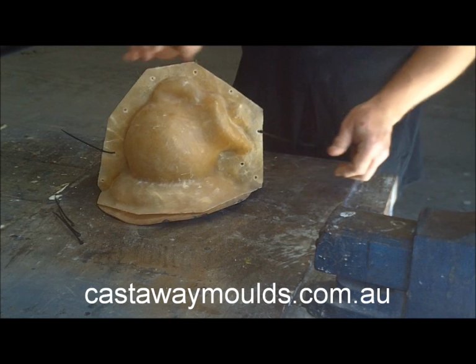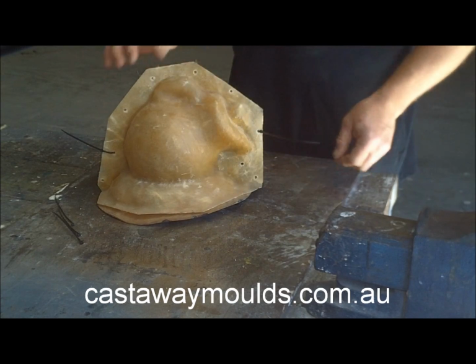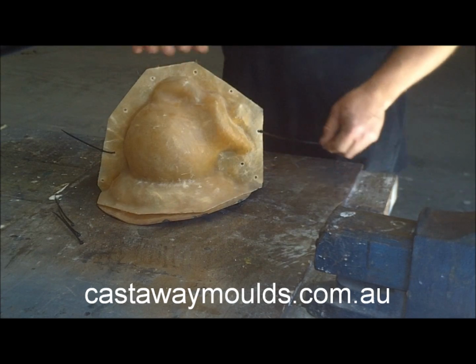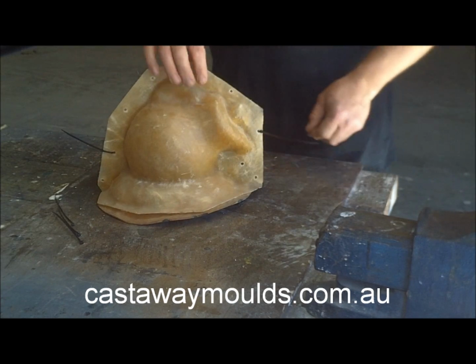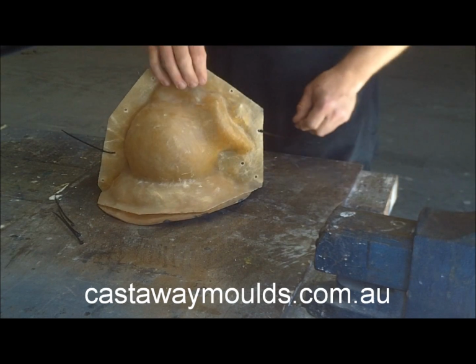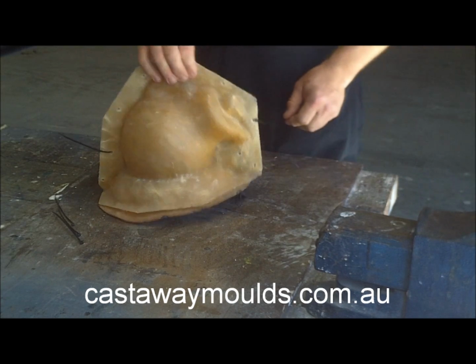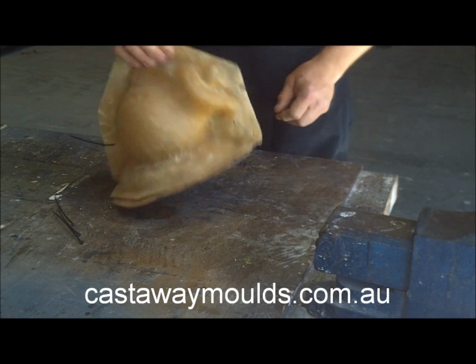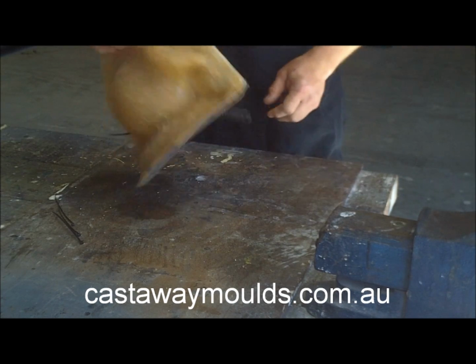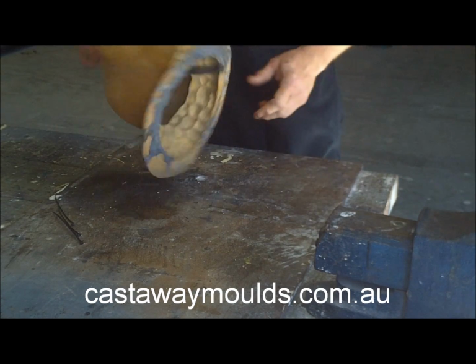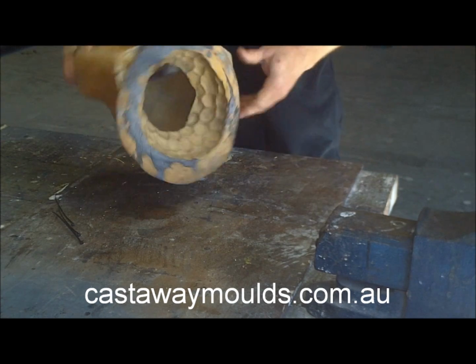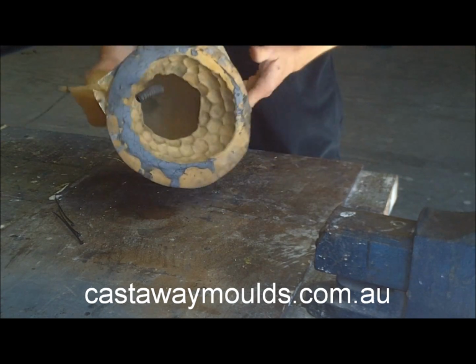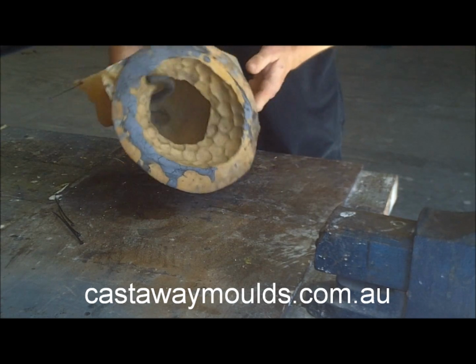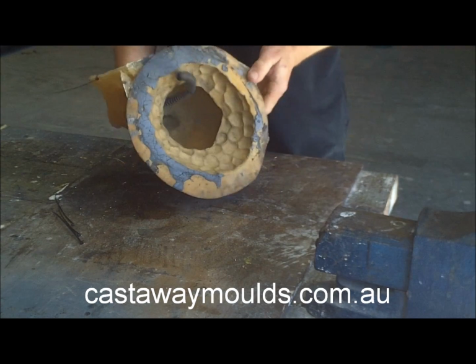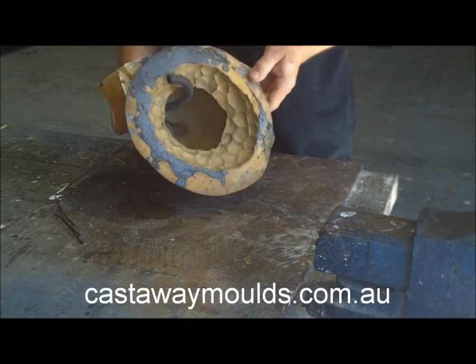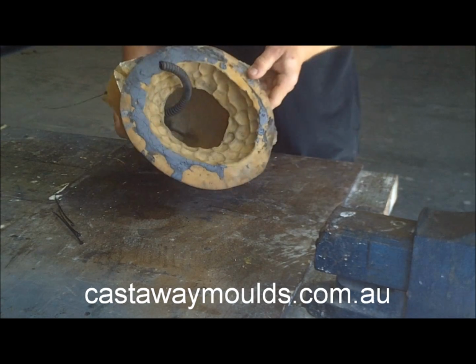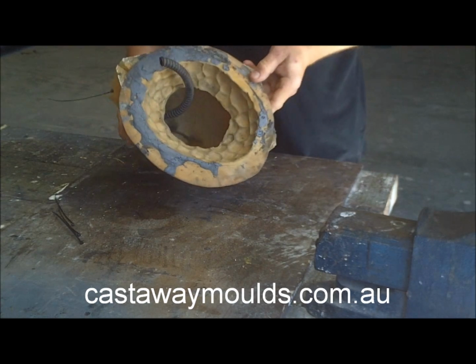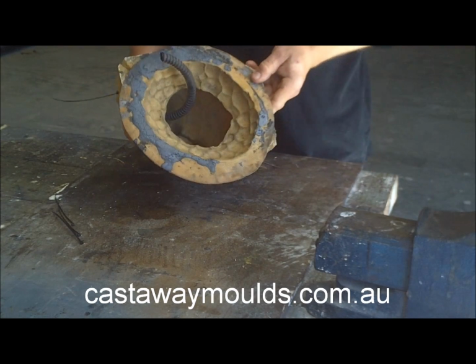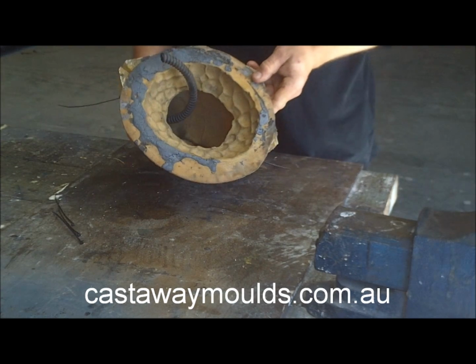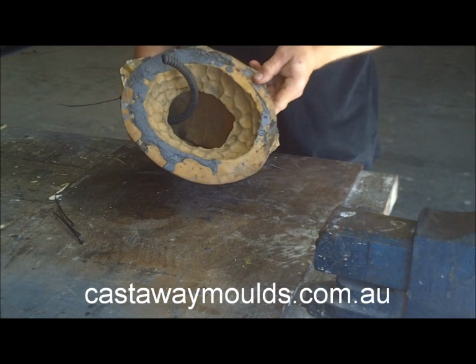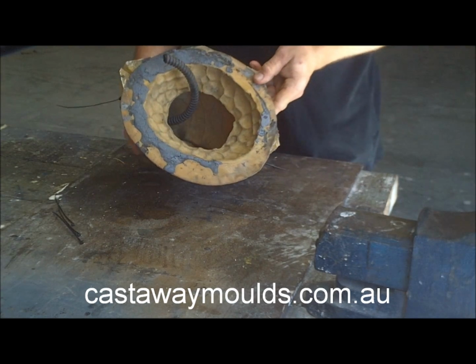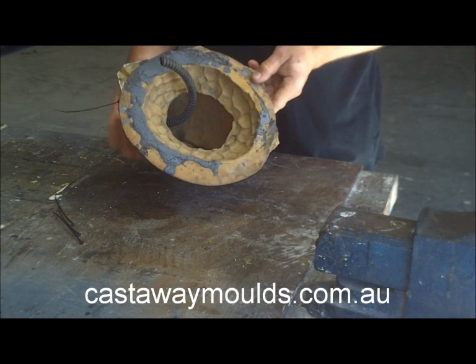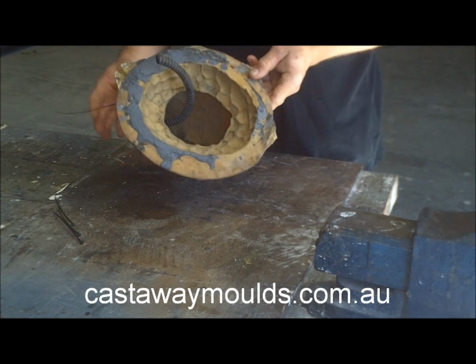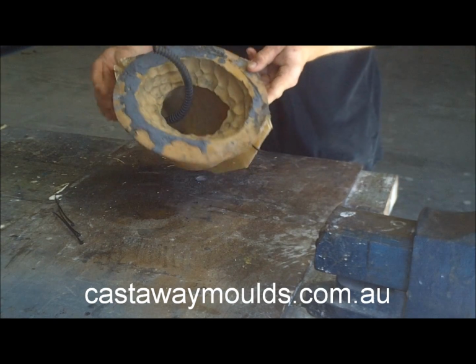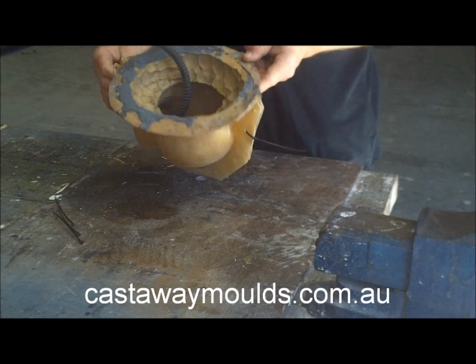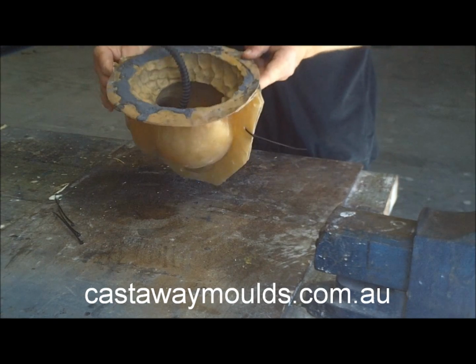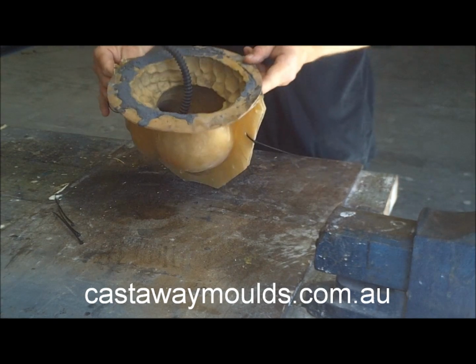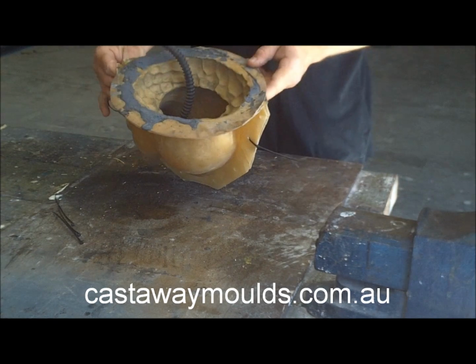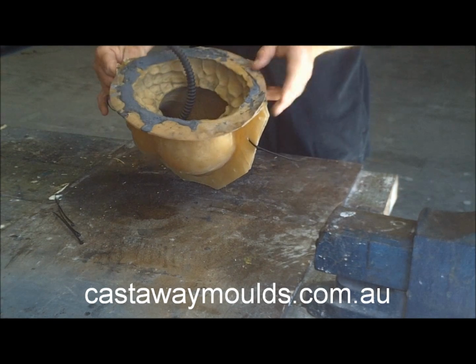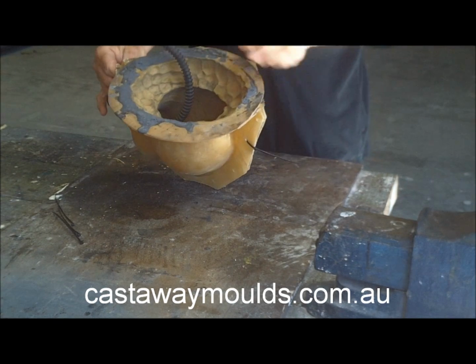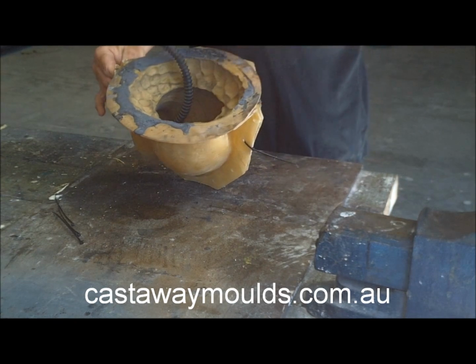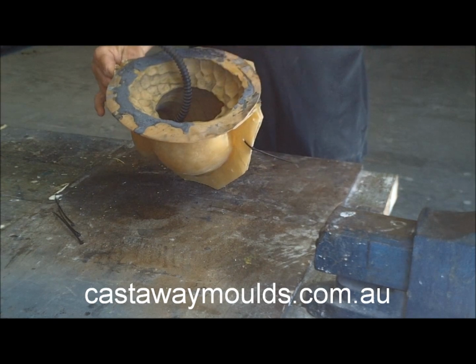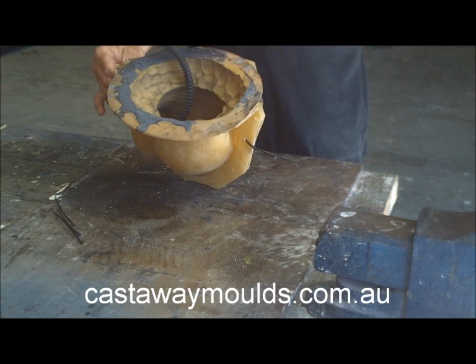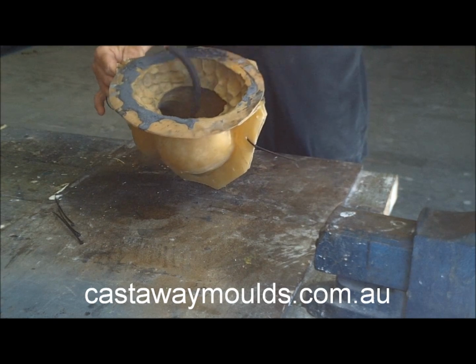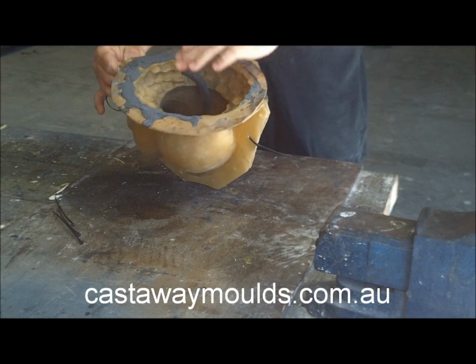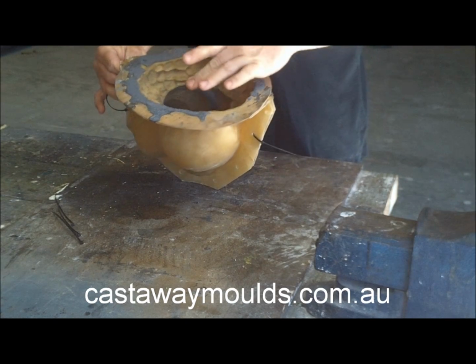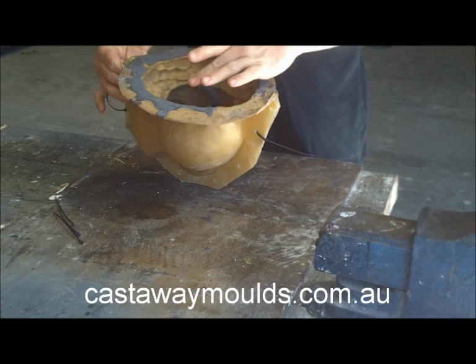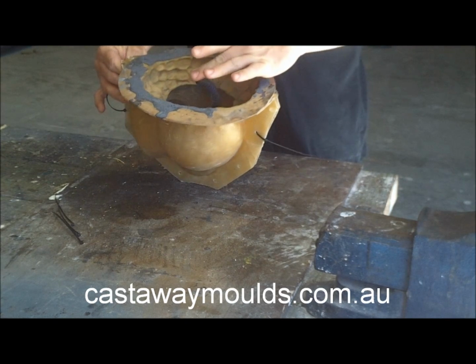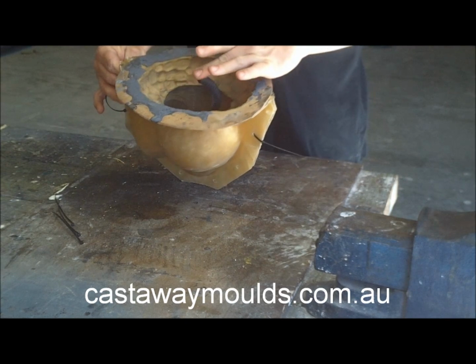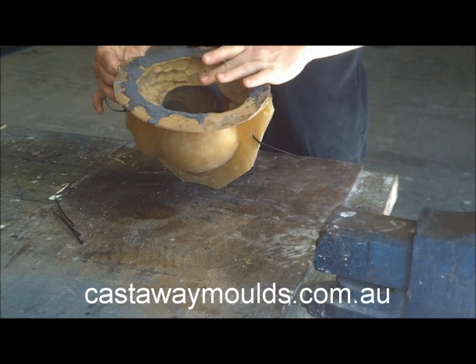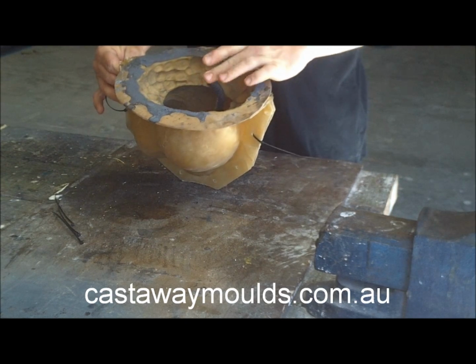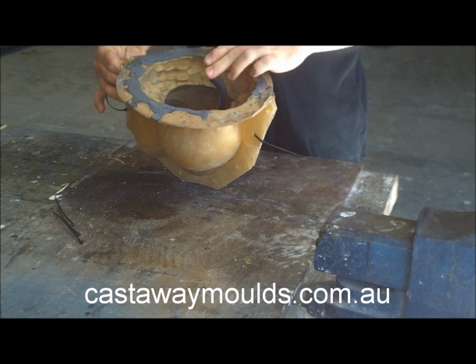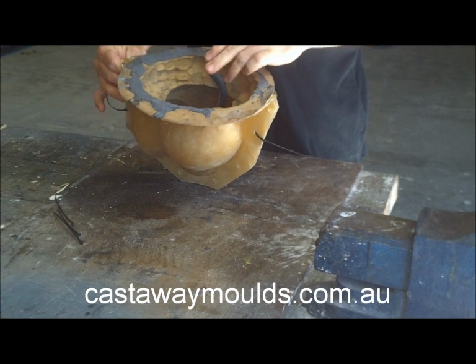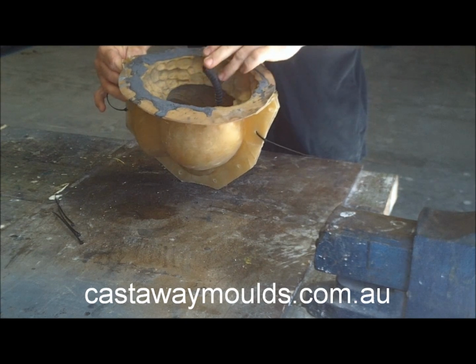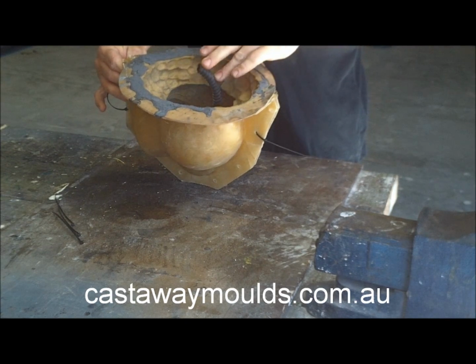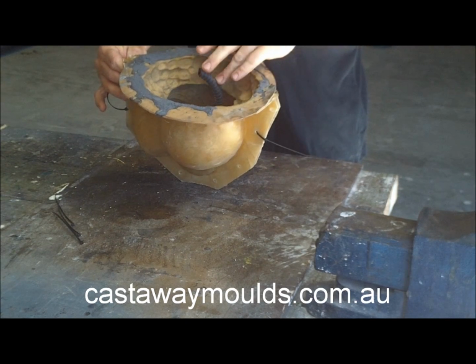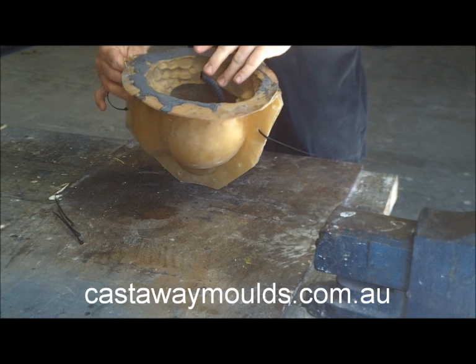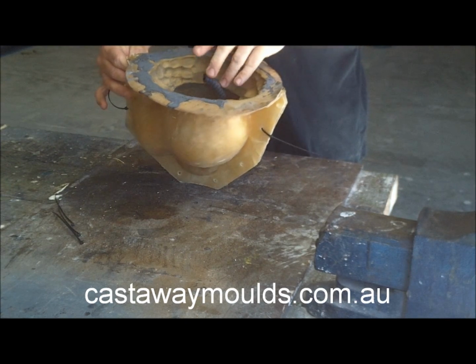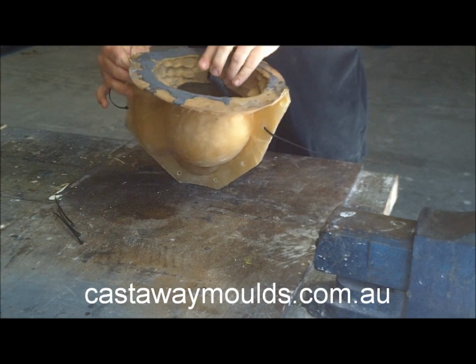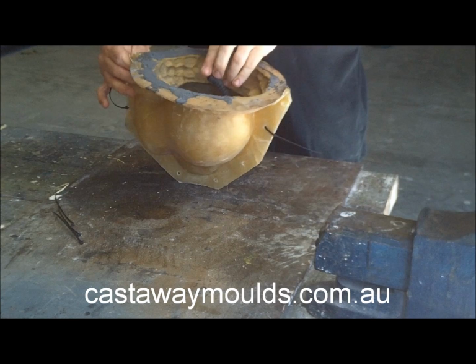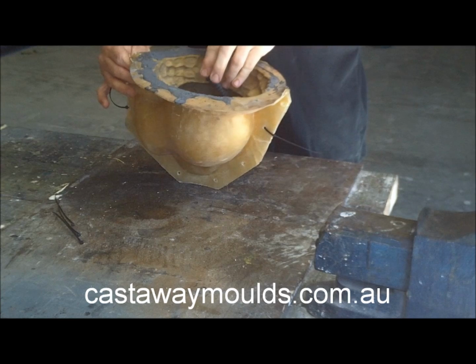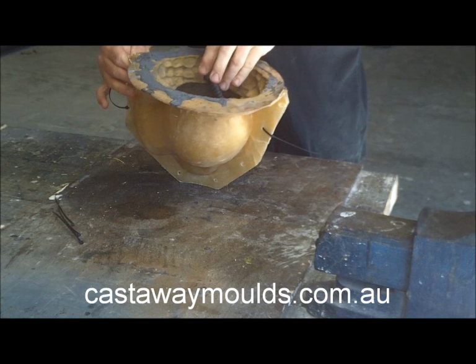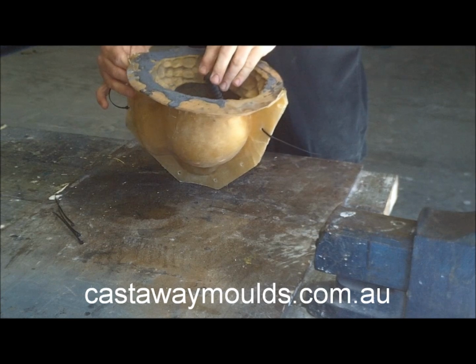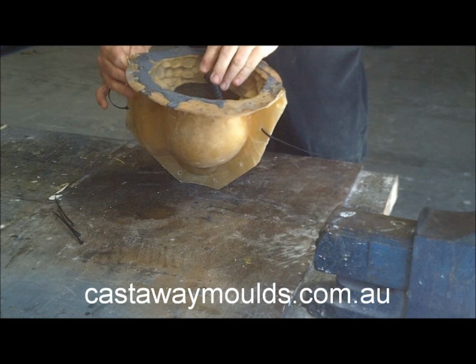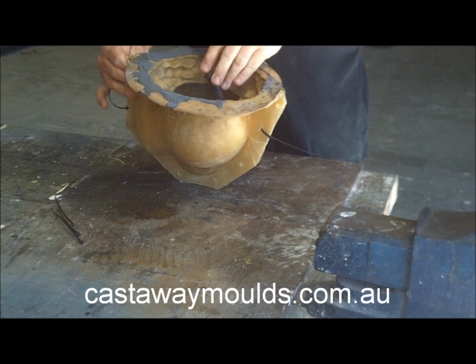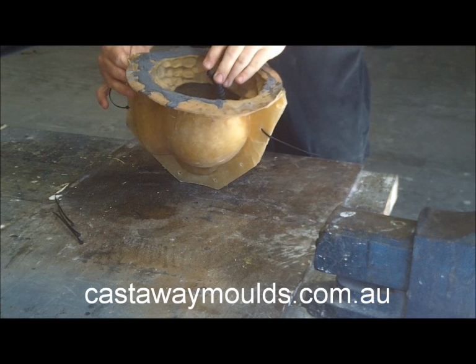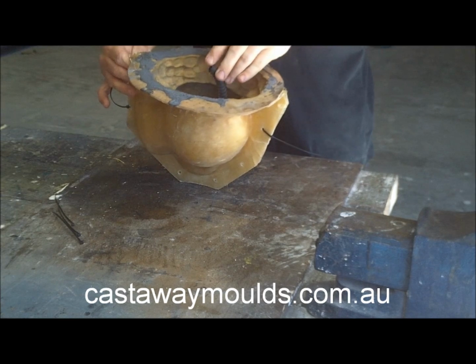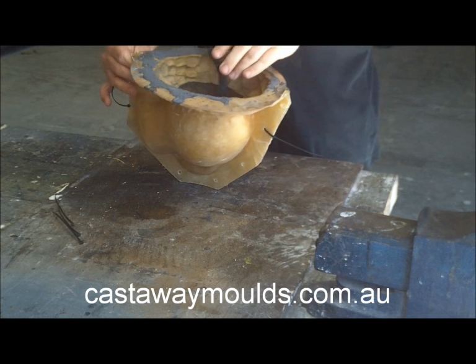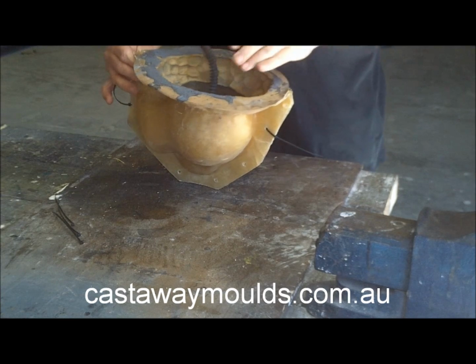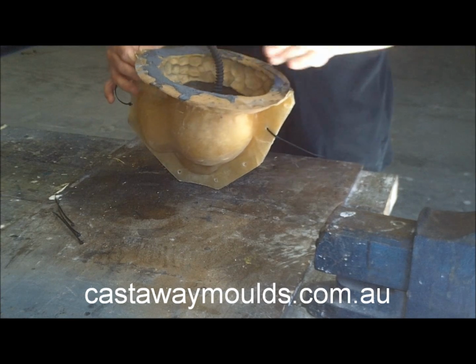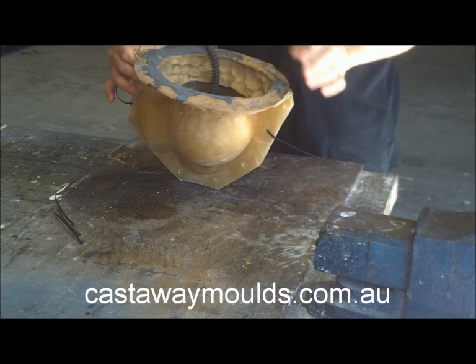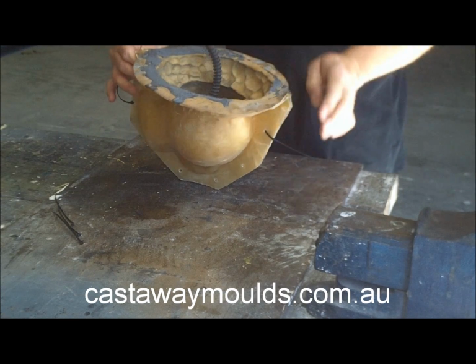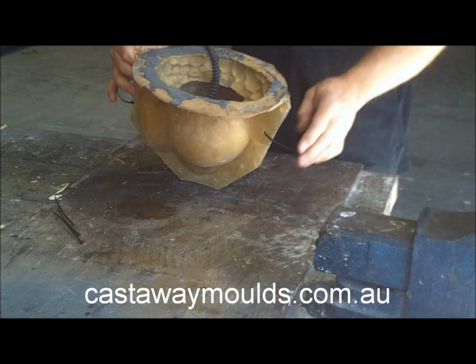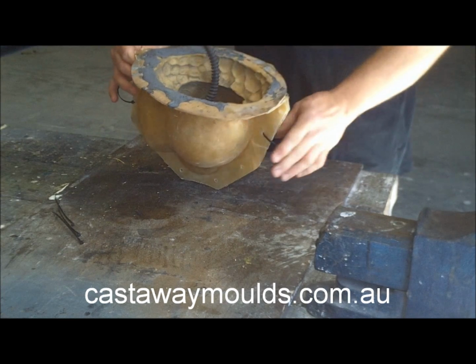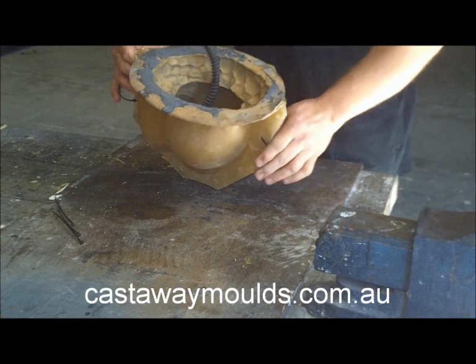Once we have done that, that basically leaves this mould ready to be filled.